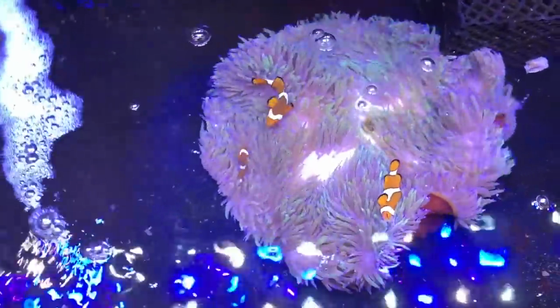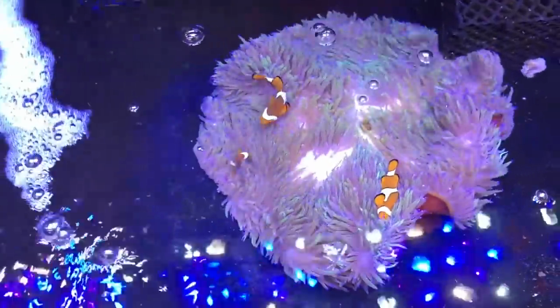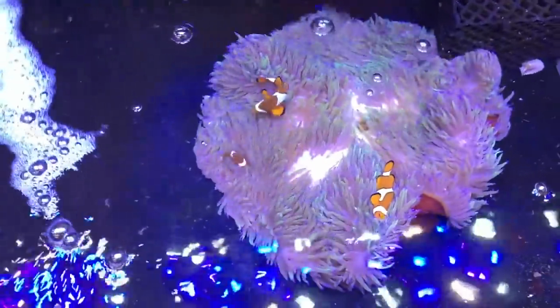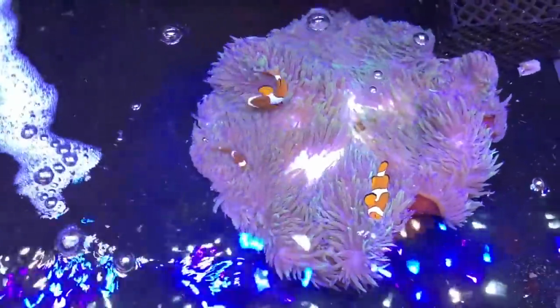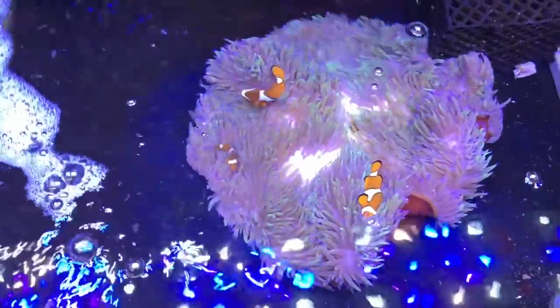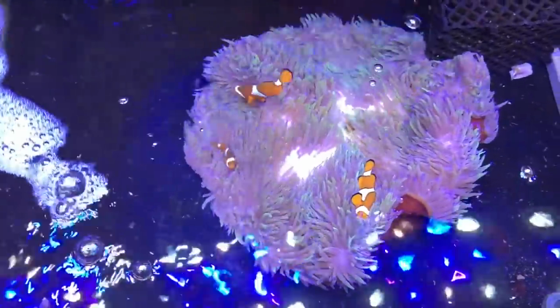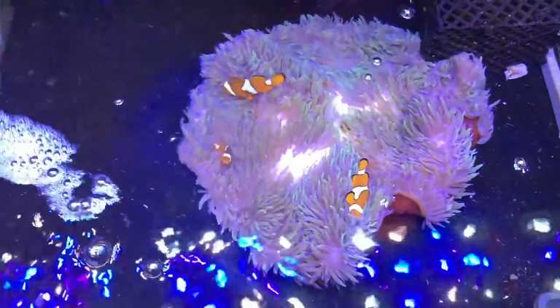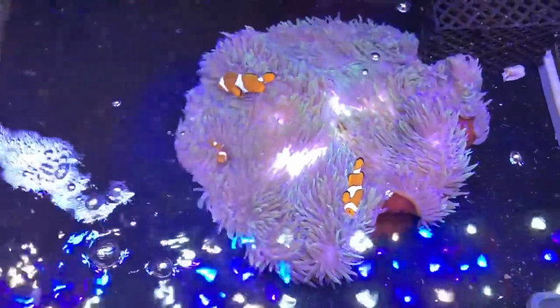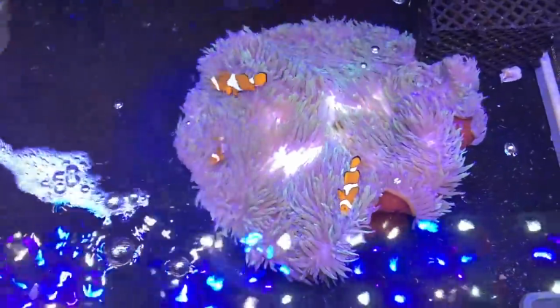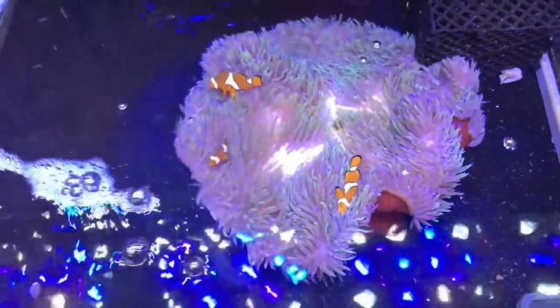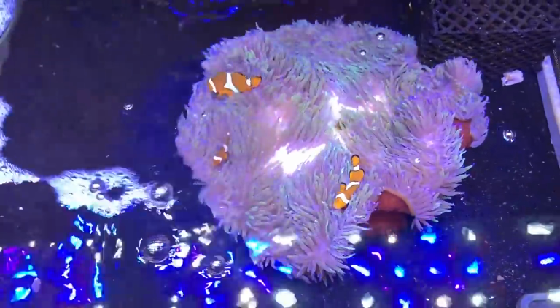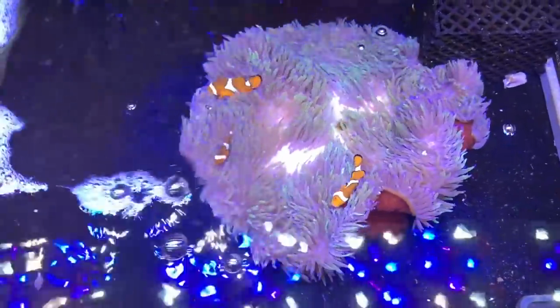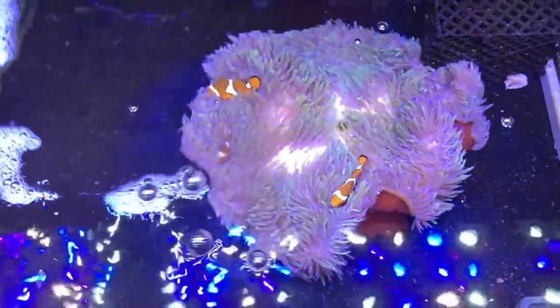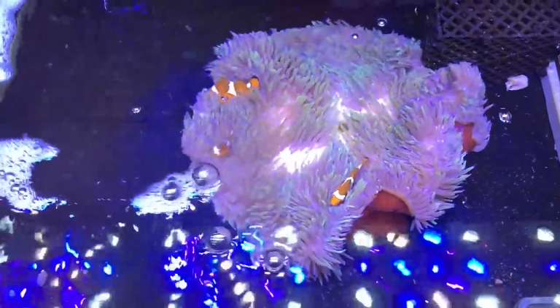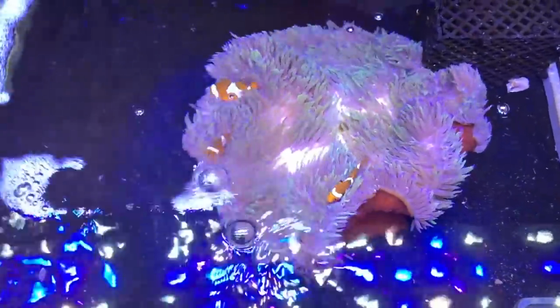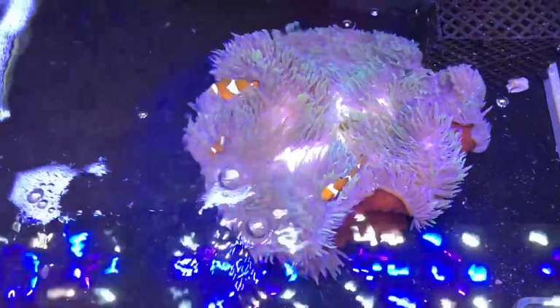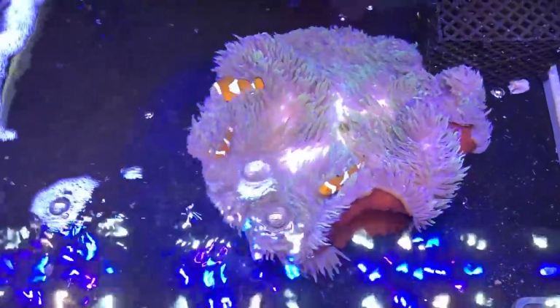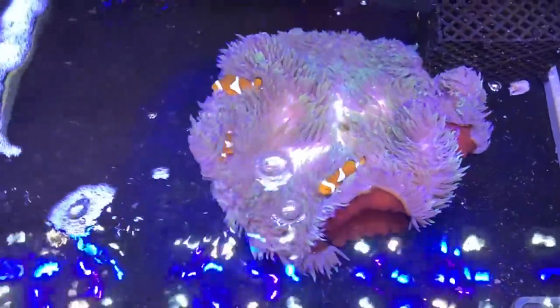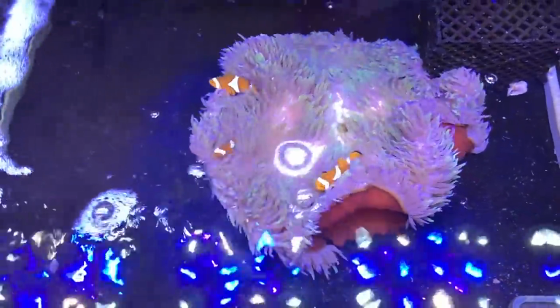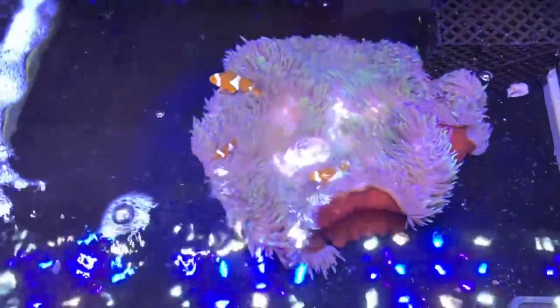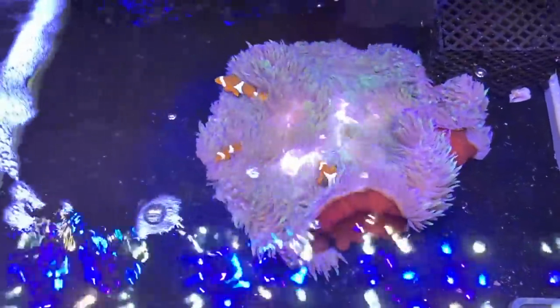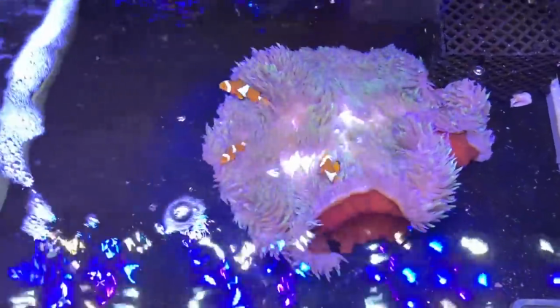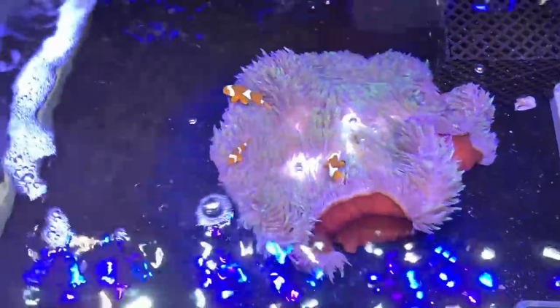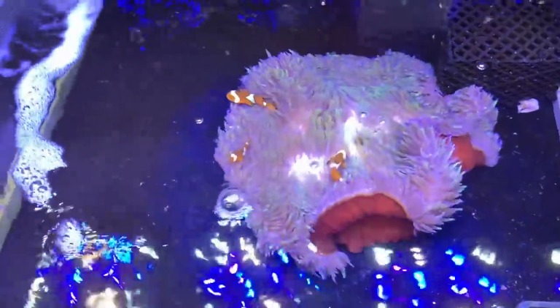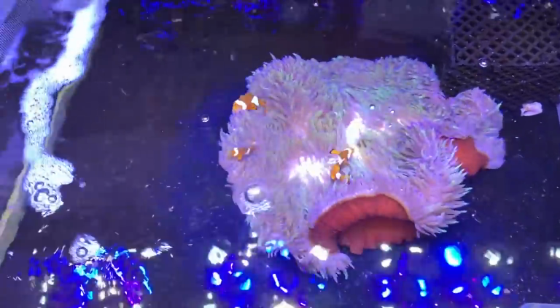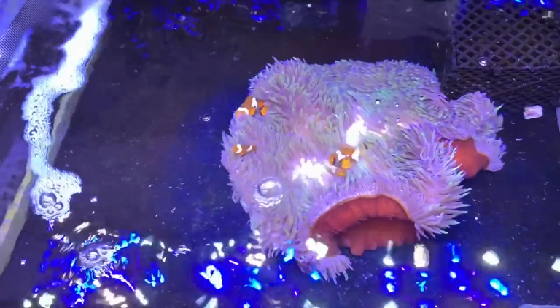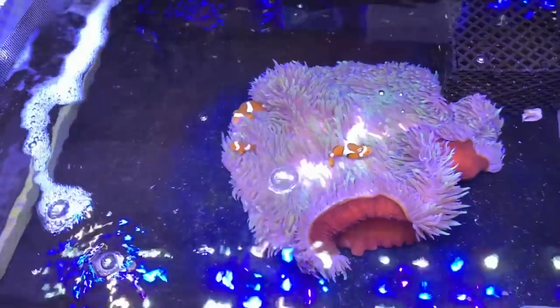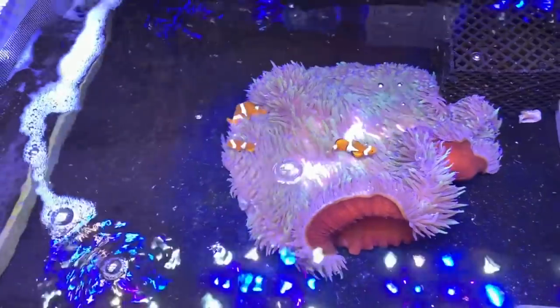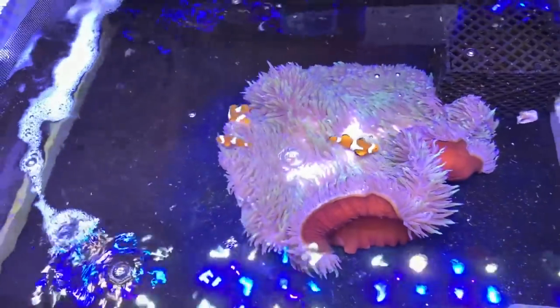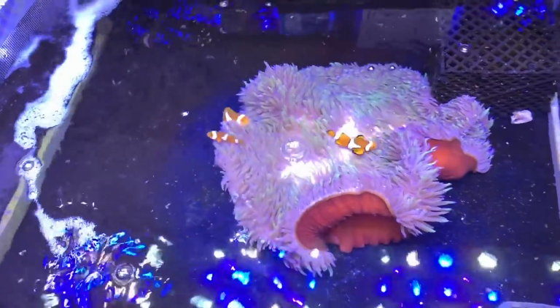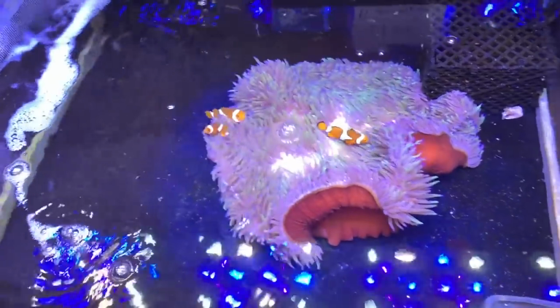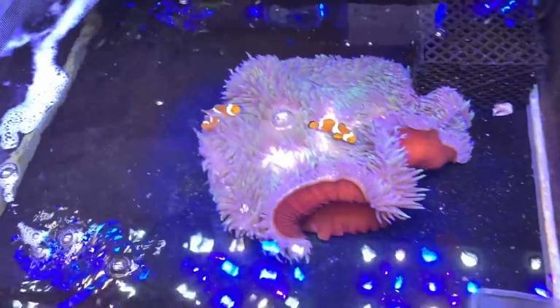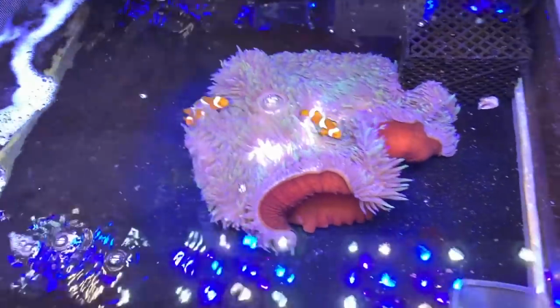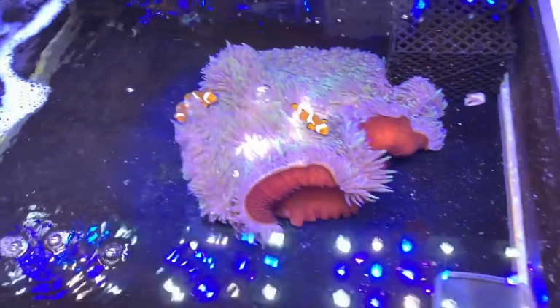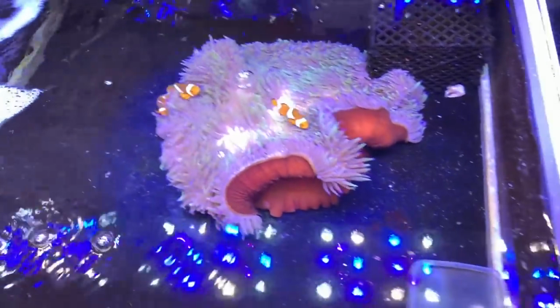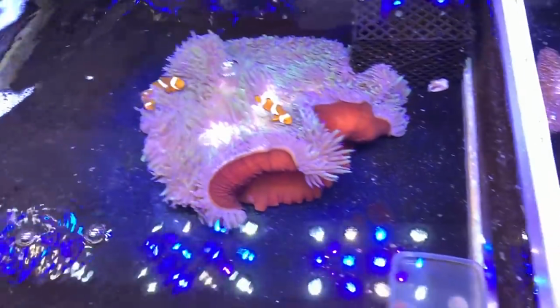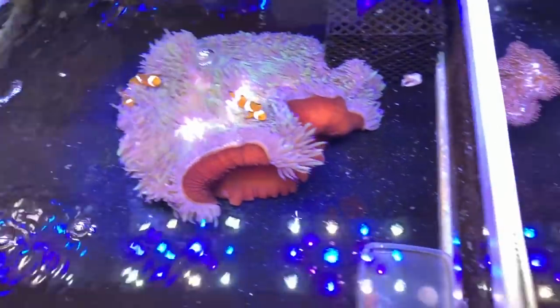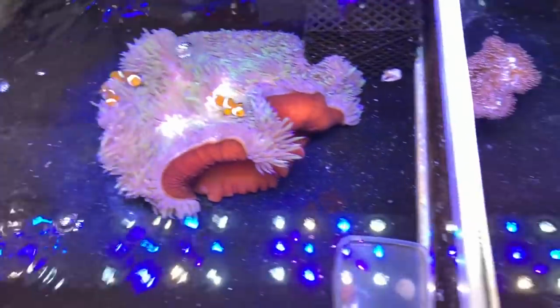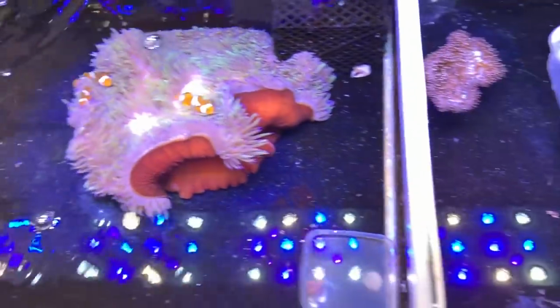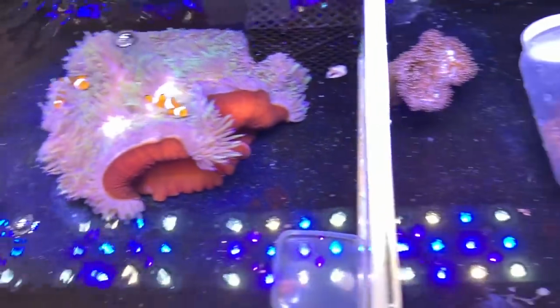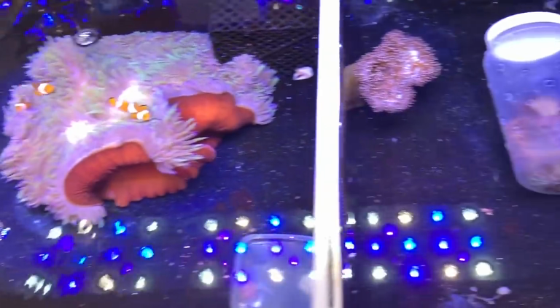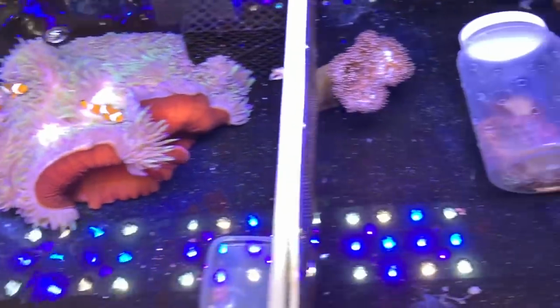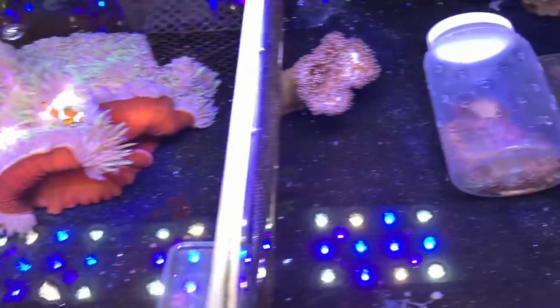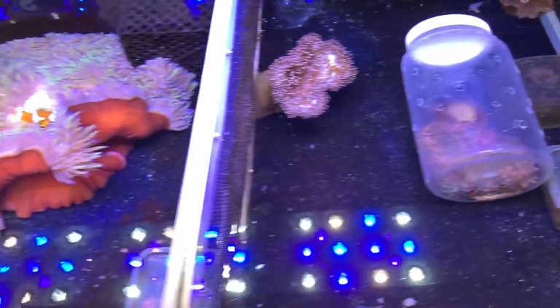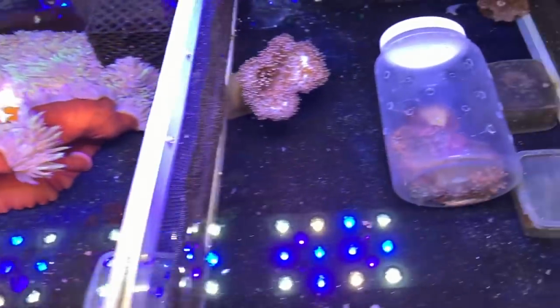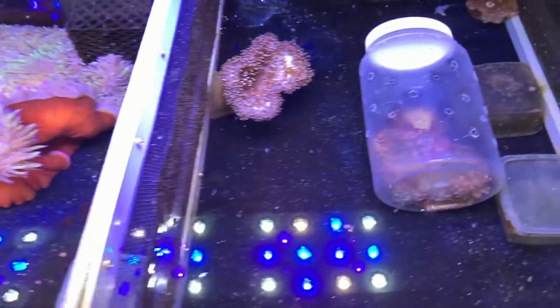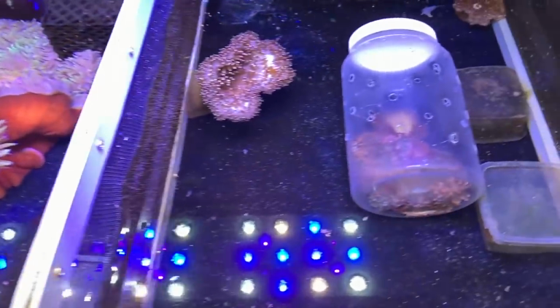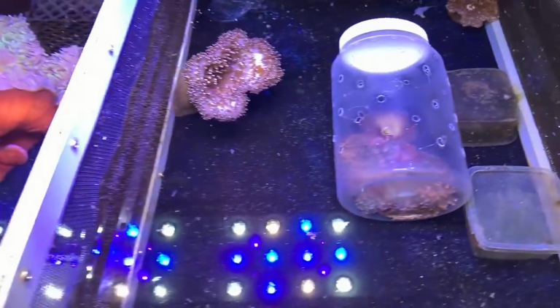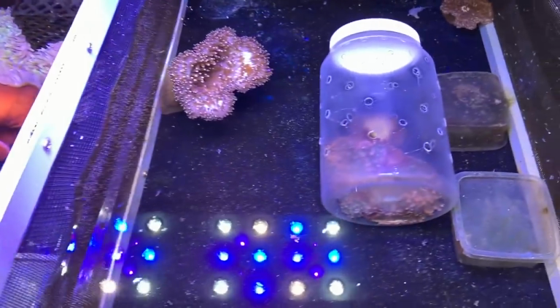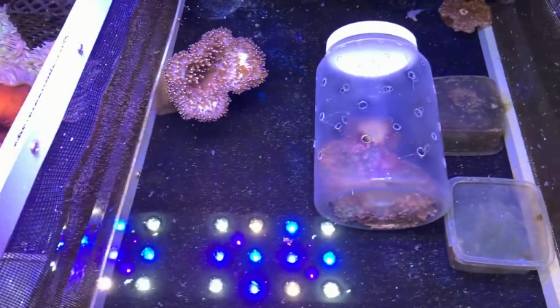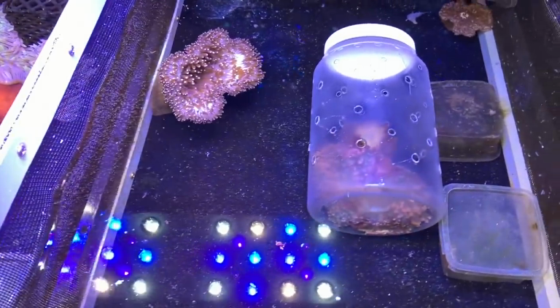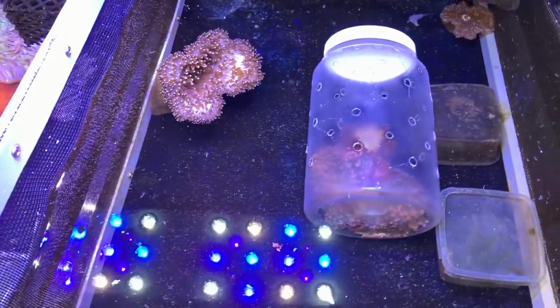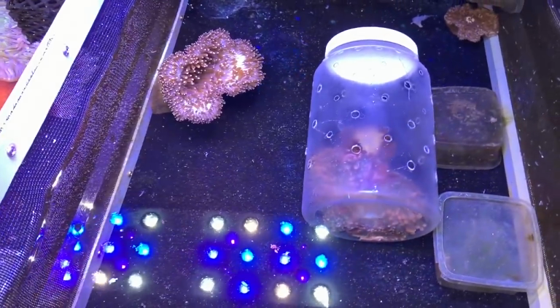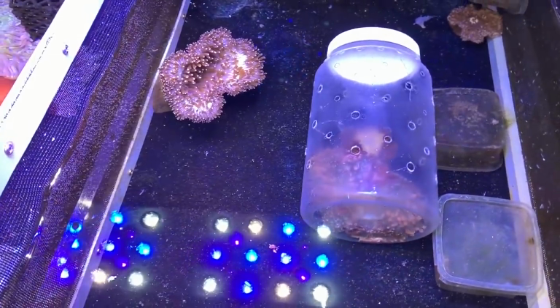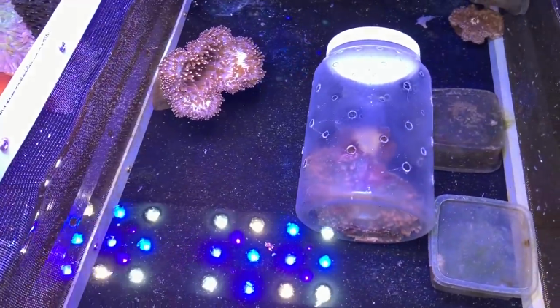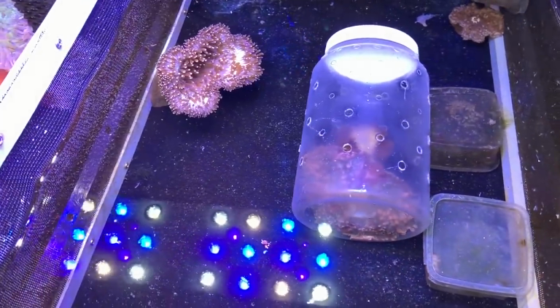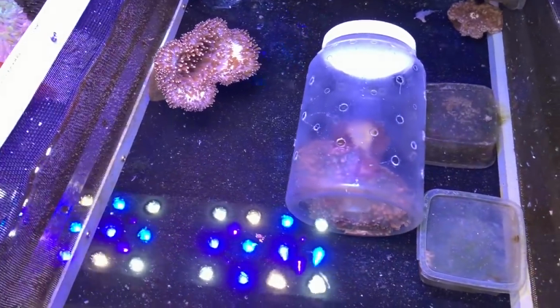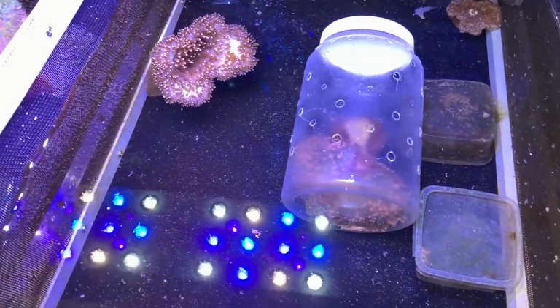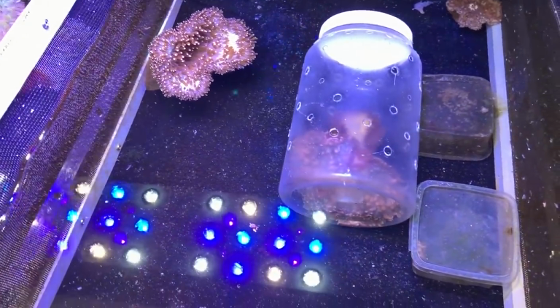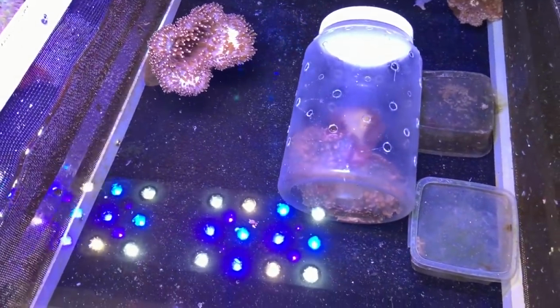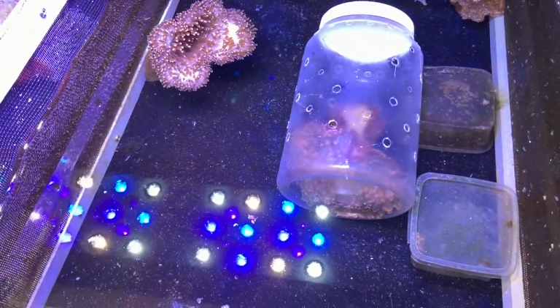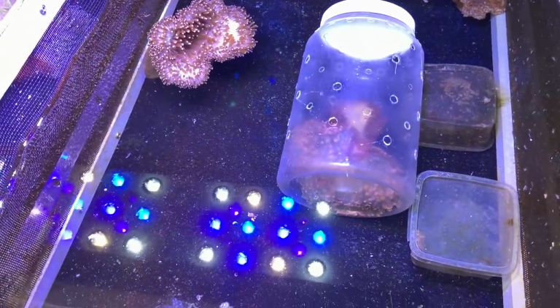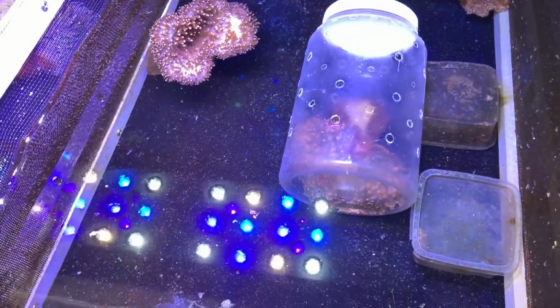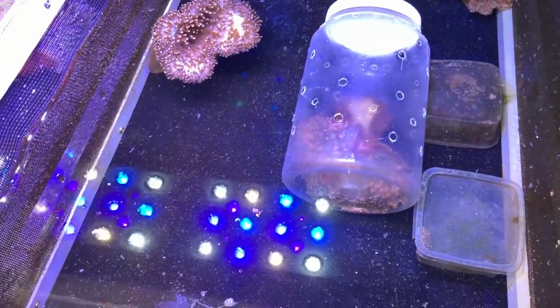Beautiful Magnifica with a trio of clowns in there — that always makes a hobbyist's heart melt when you see things like that.